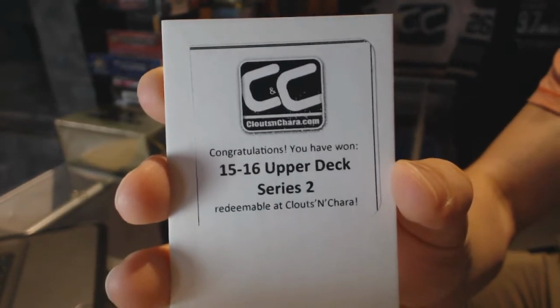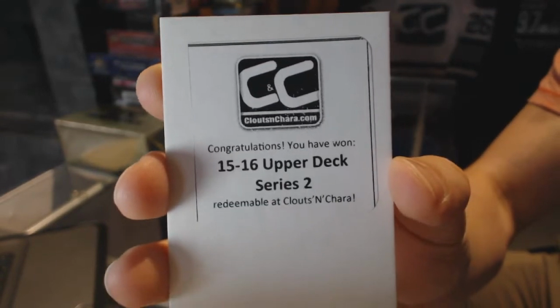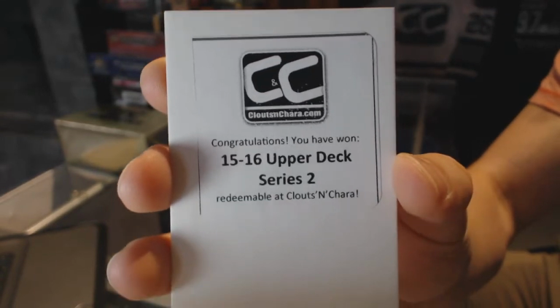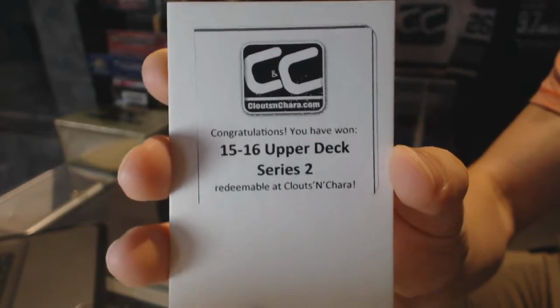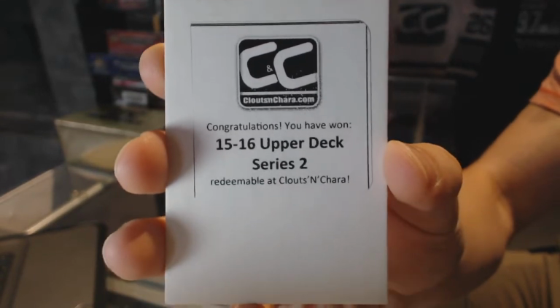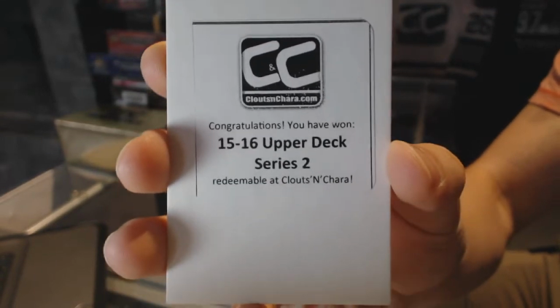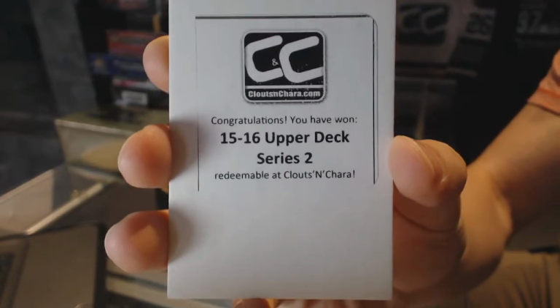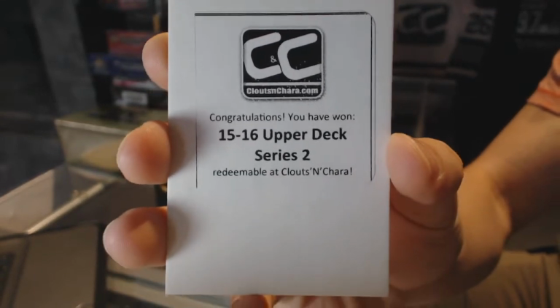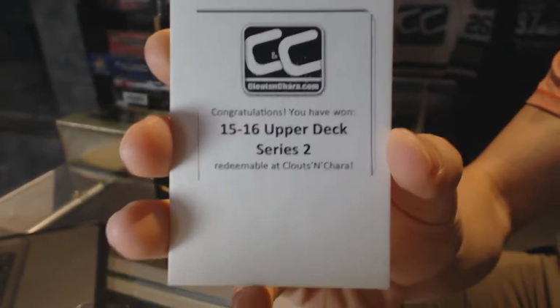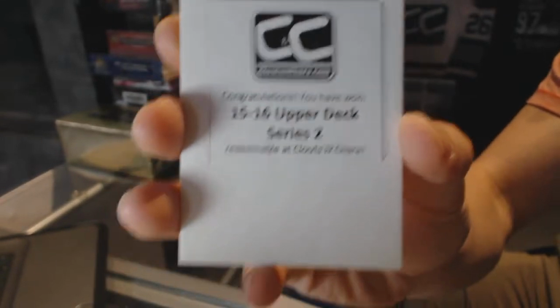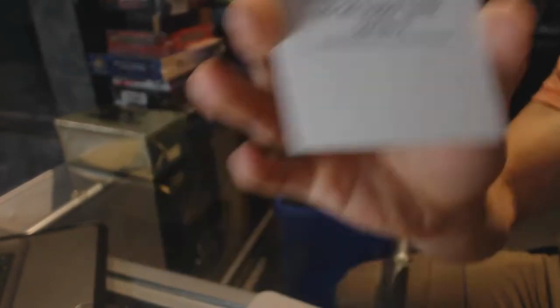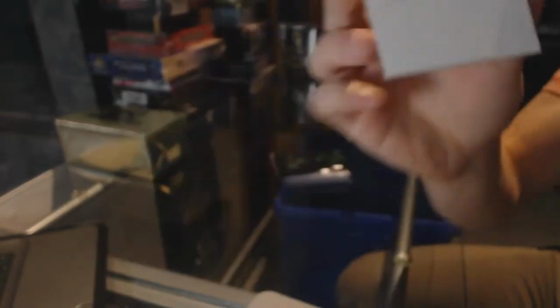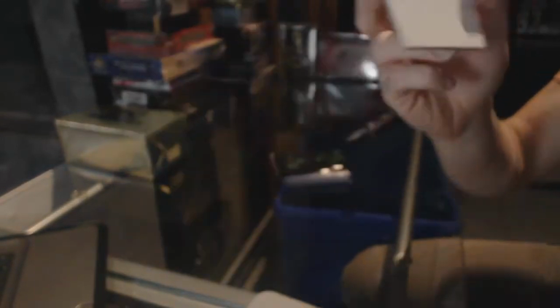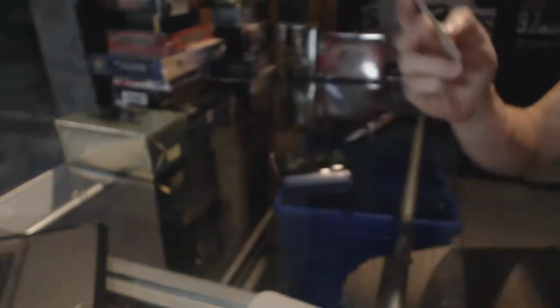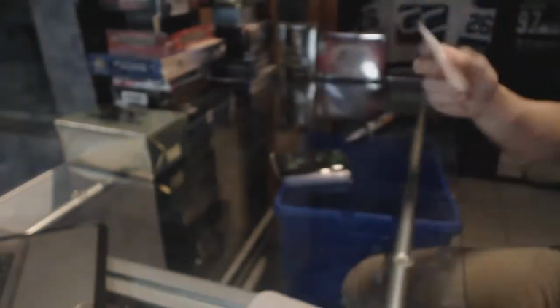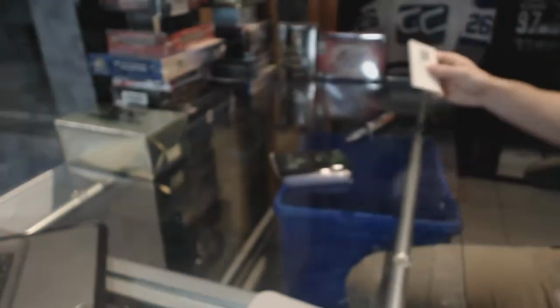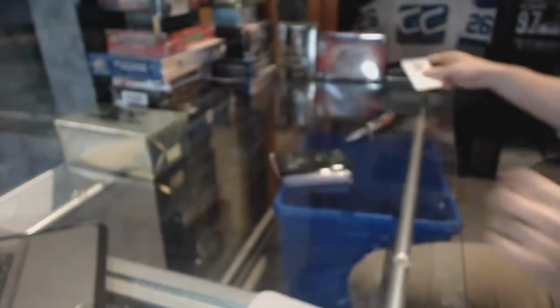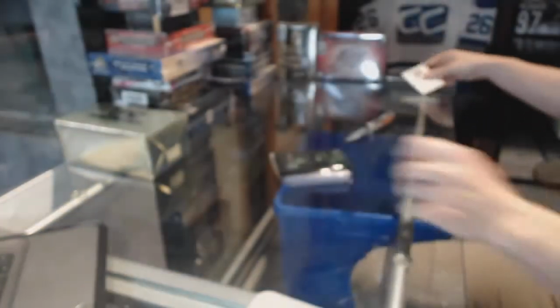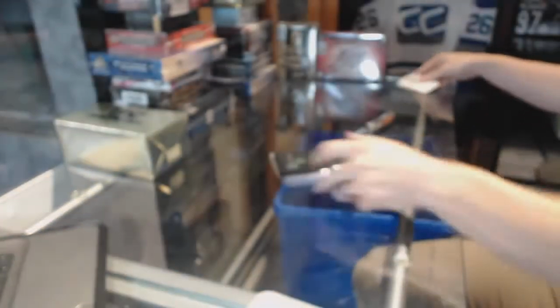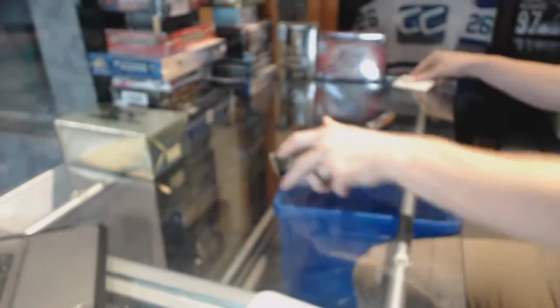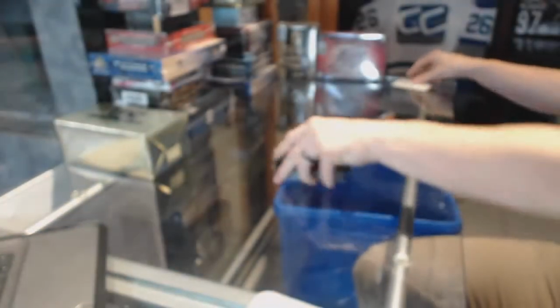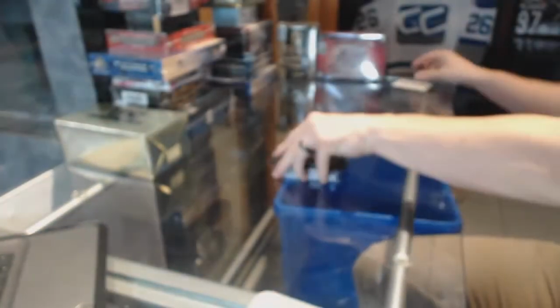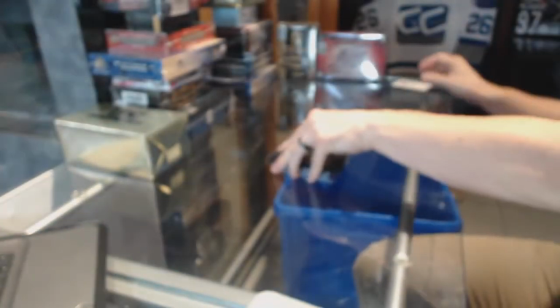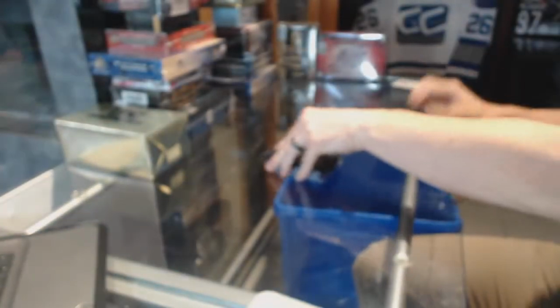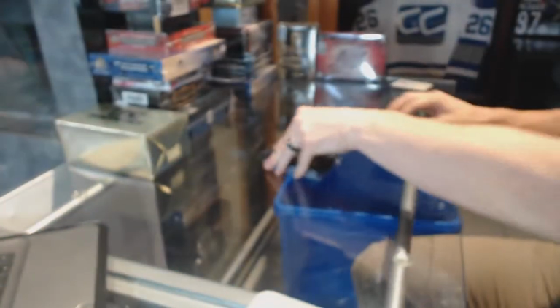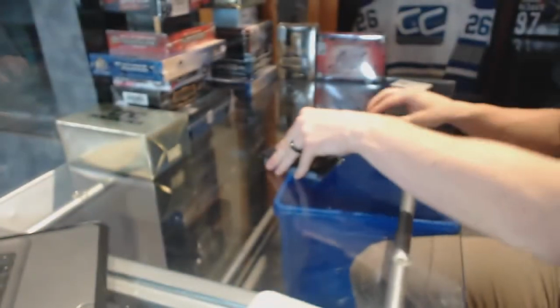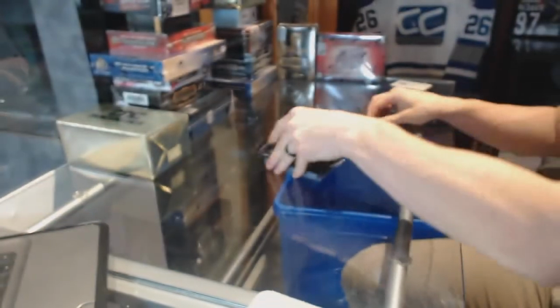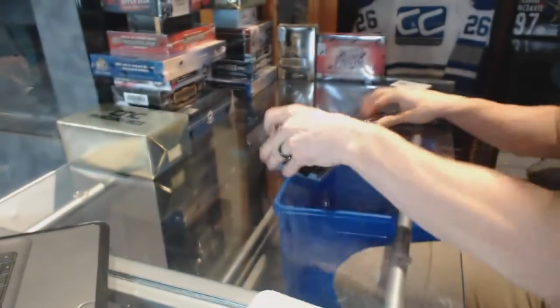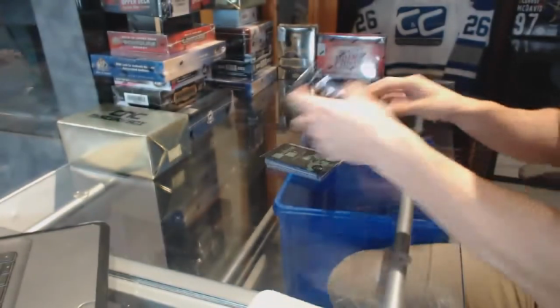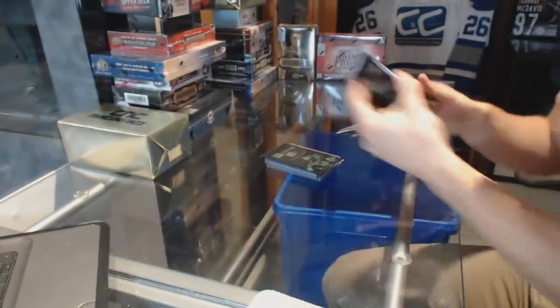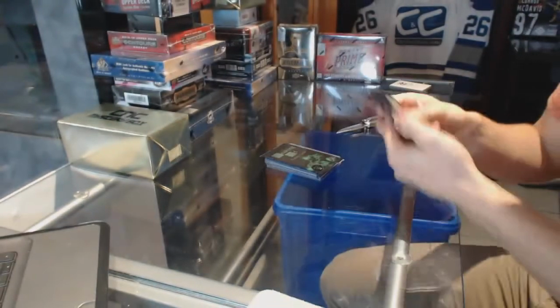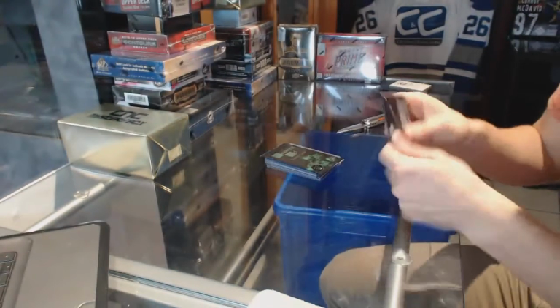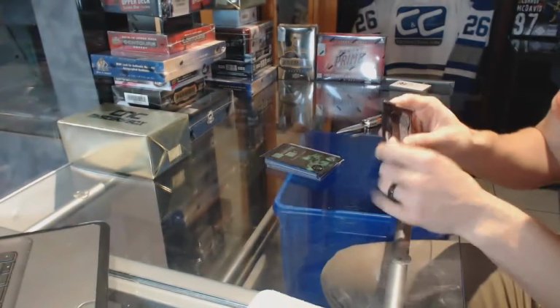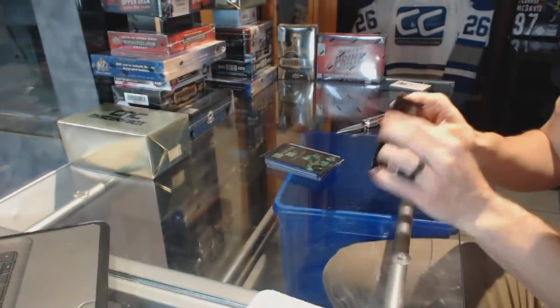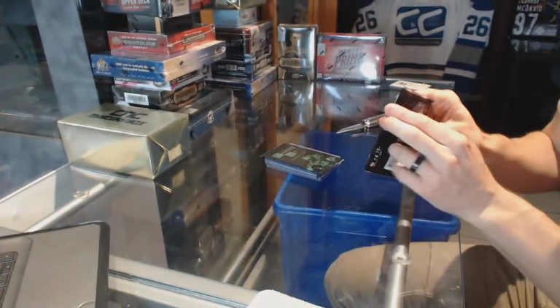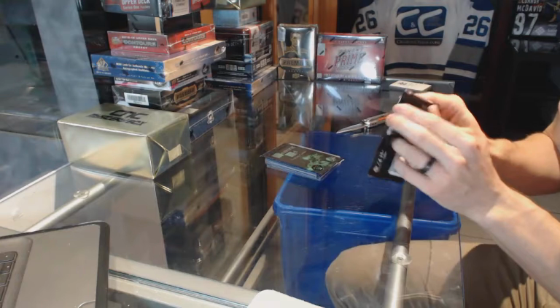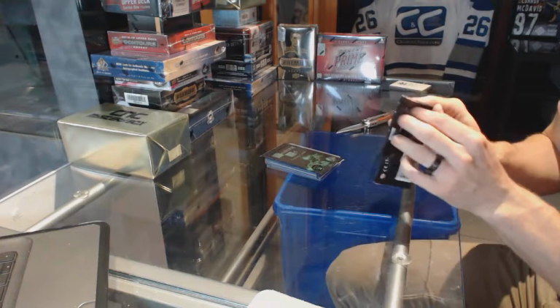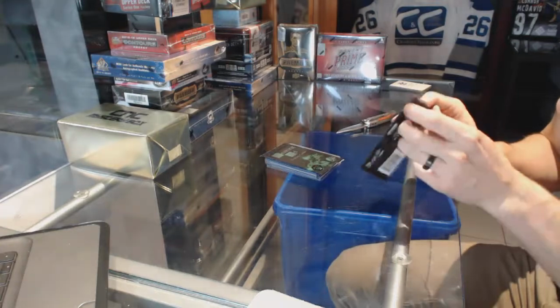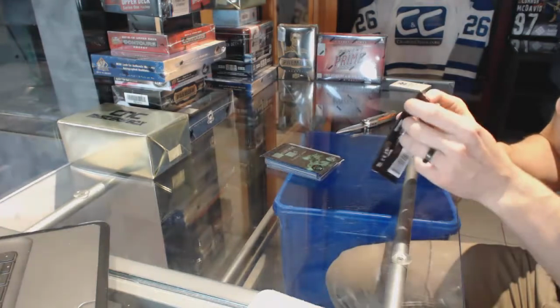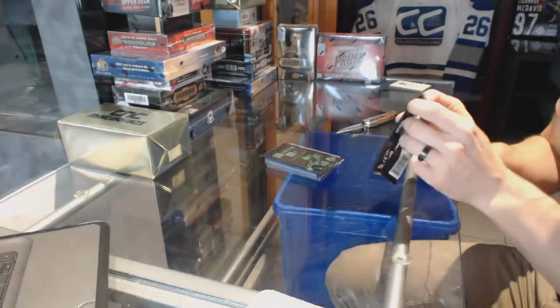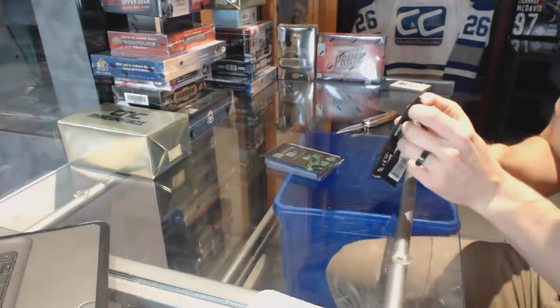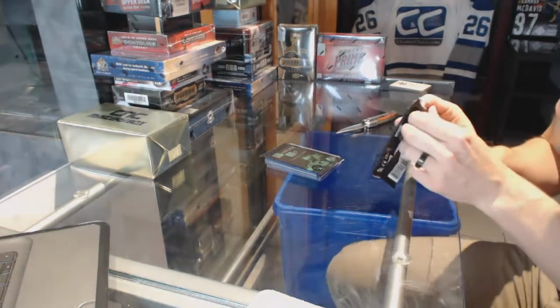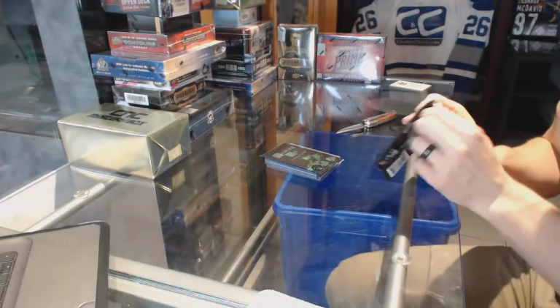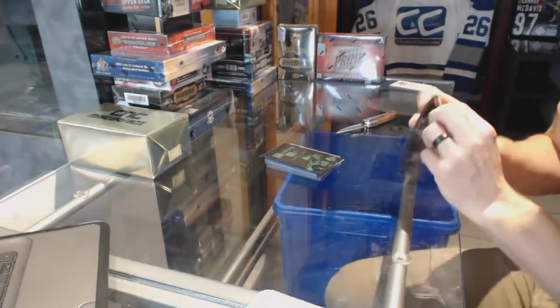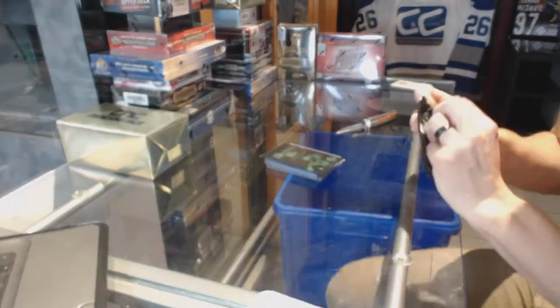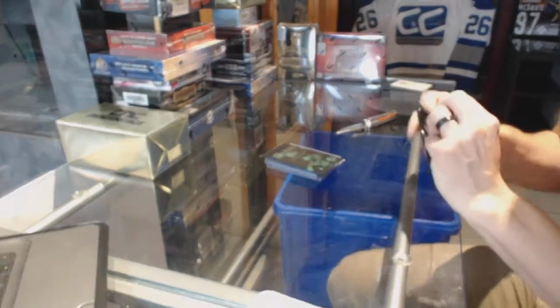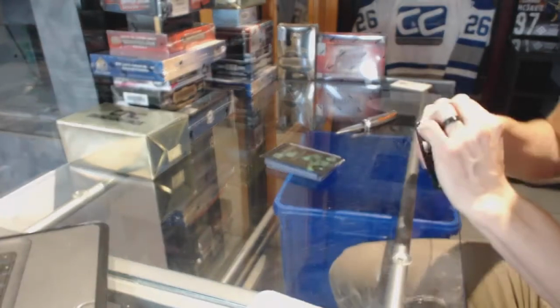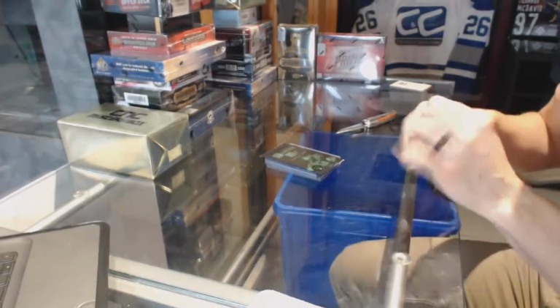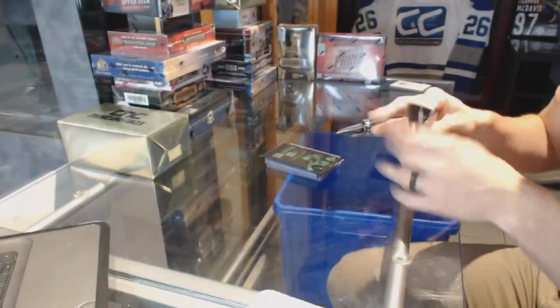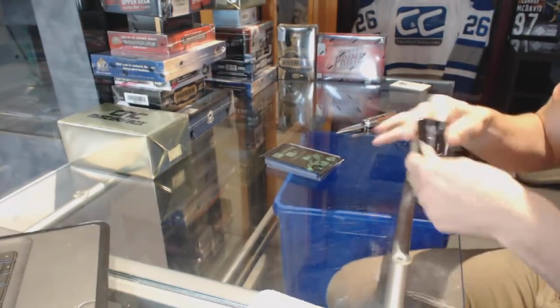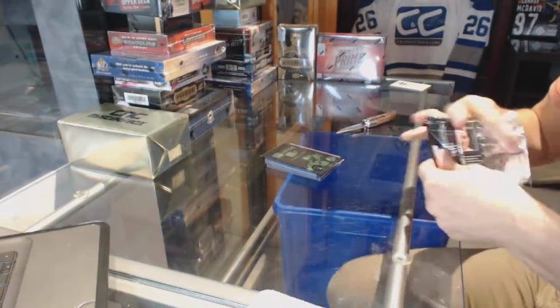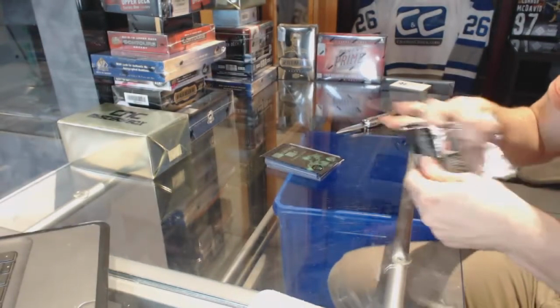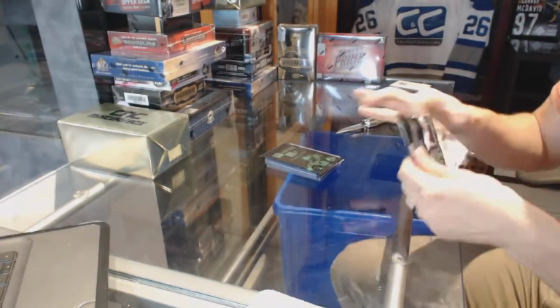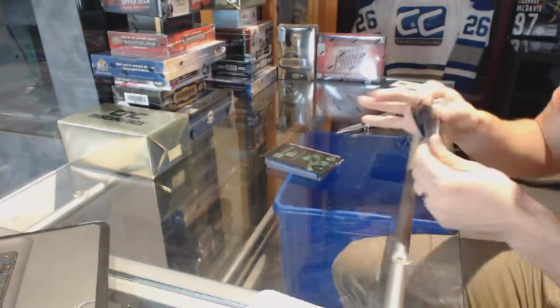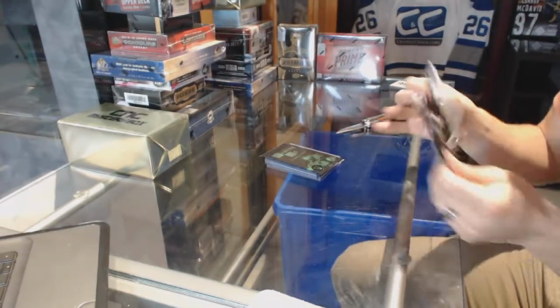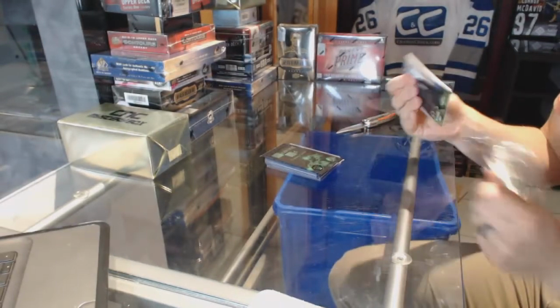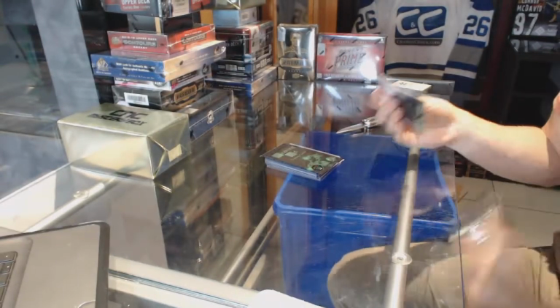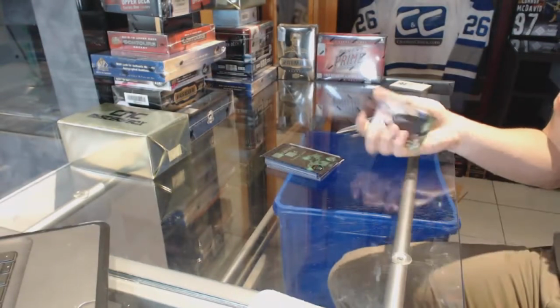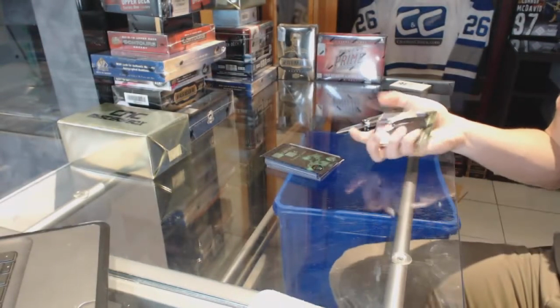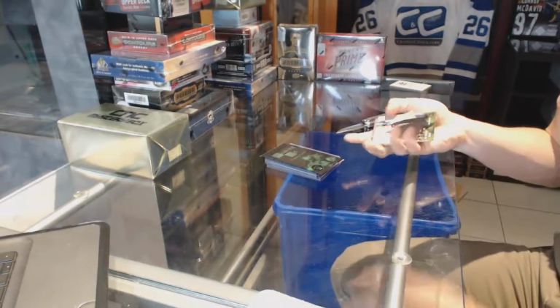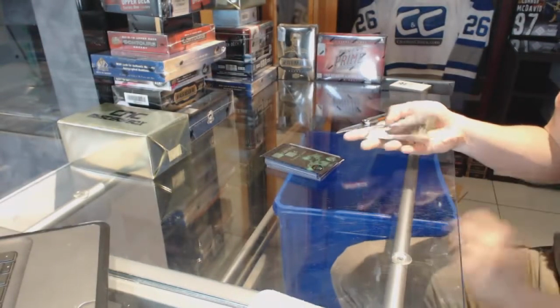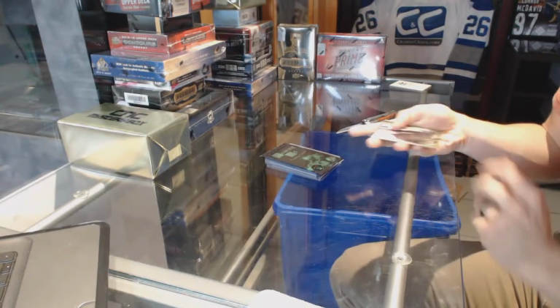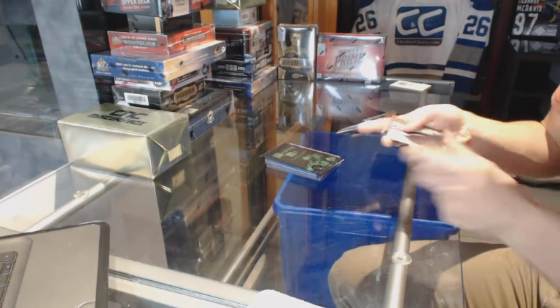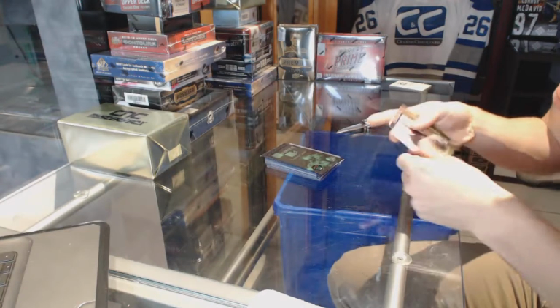15-16 UD Series 2 — breaking bad, breaking bonuses.